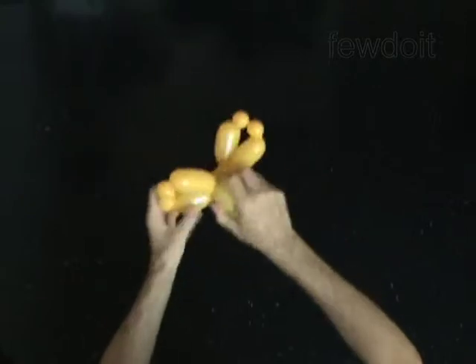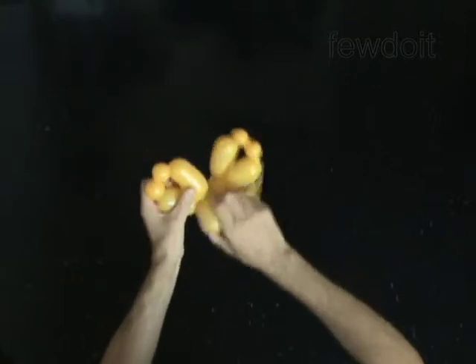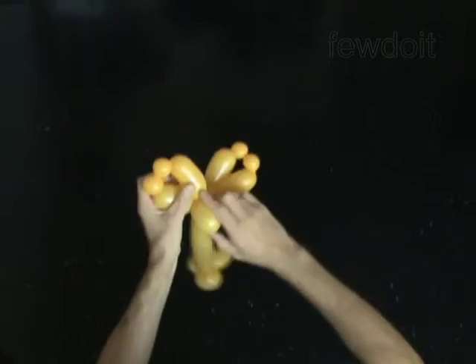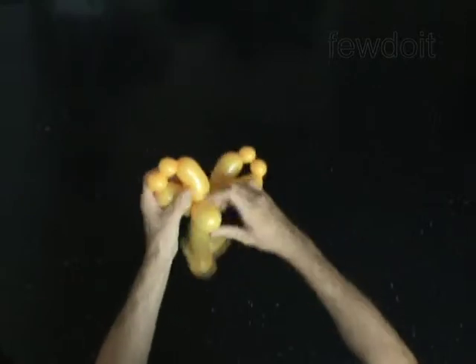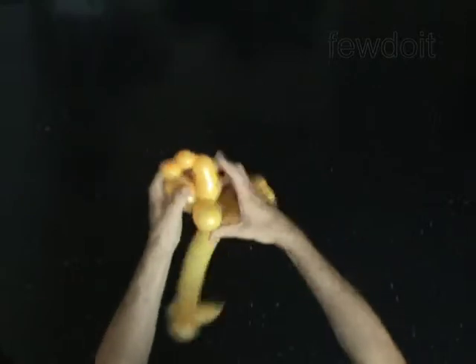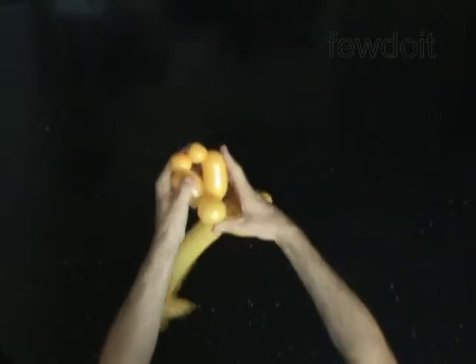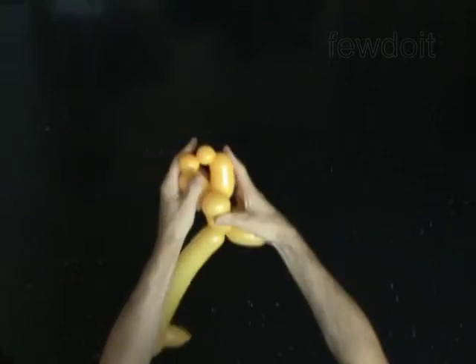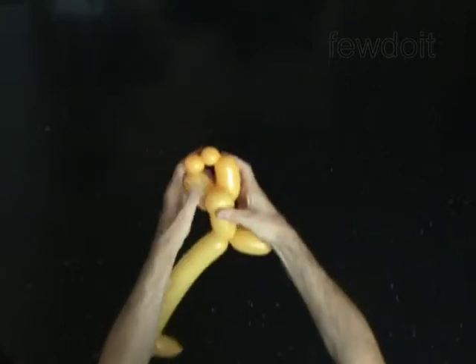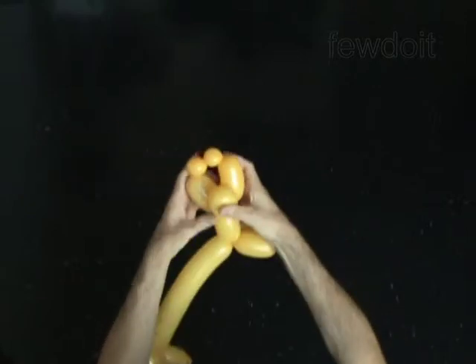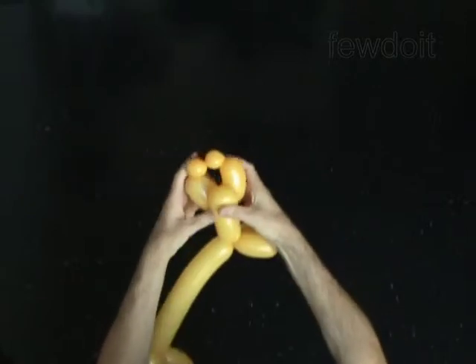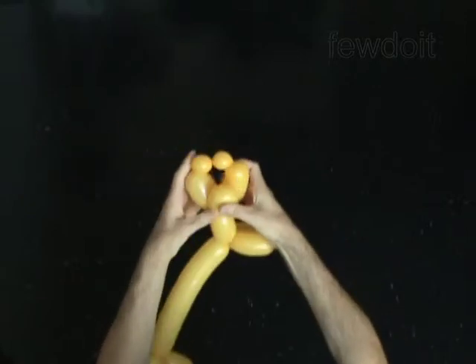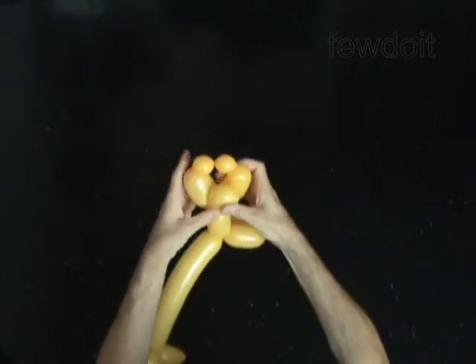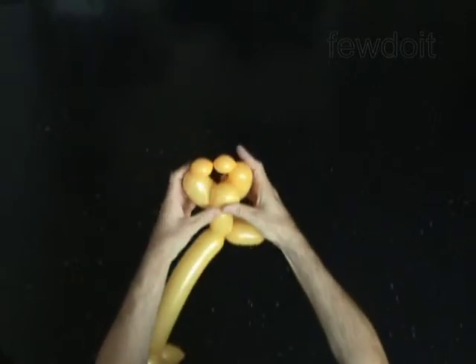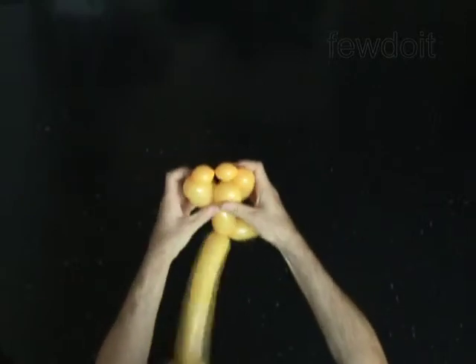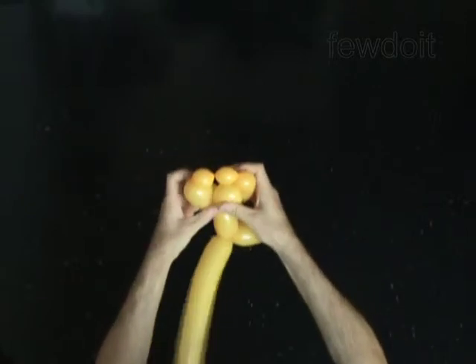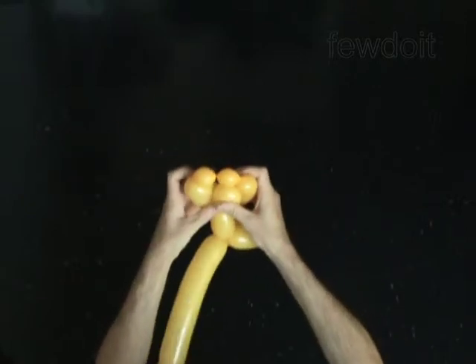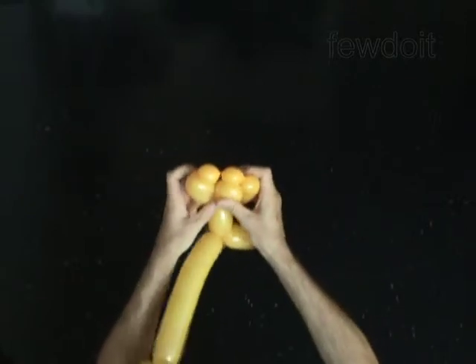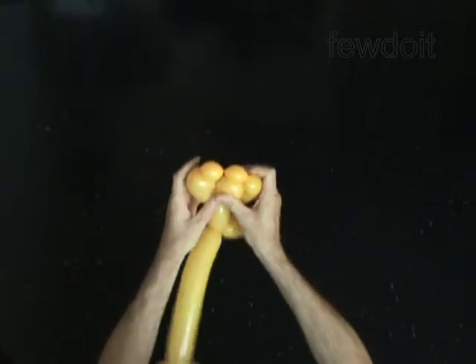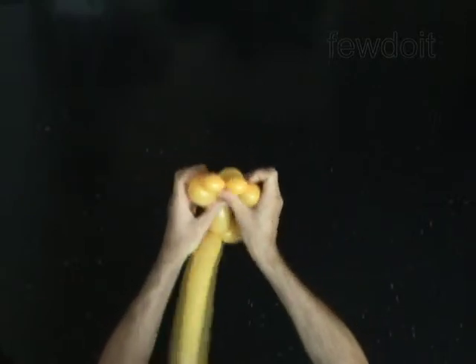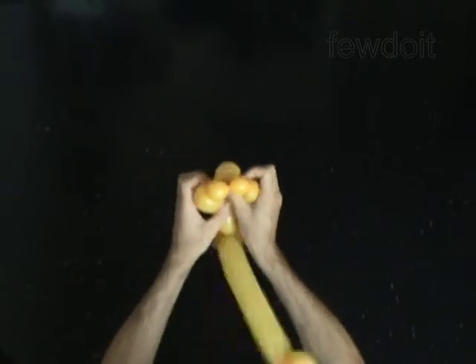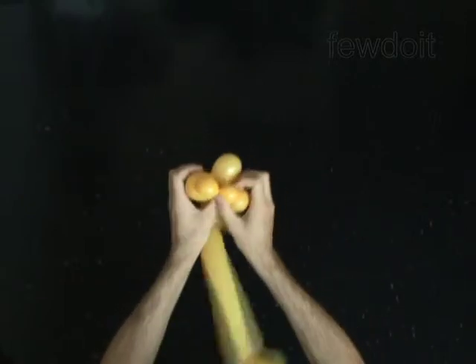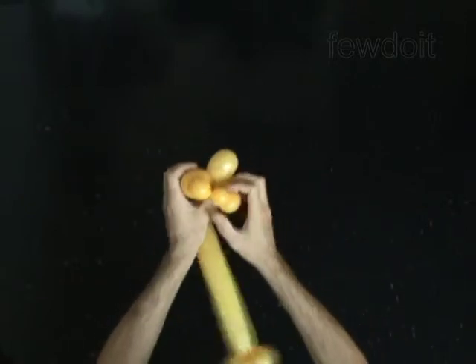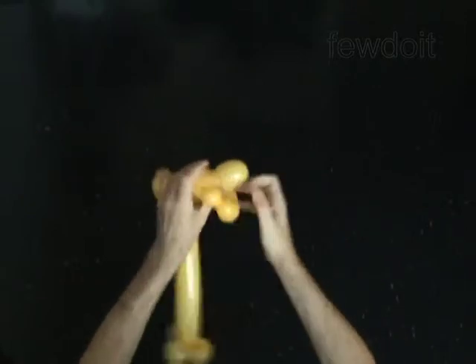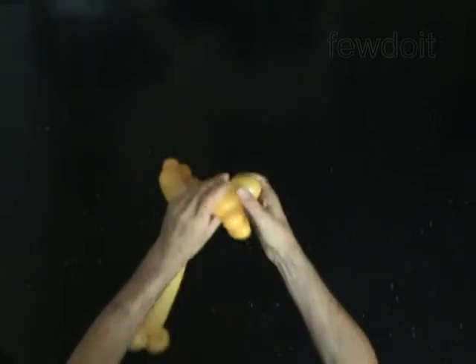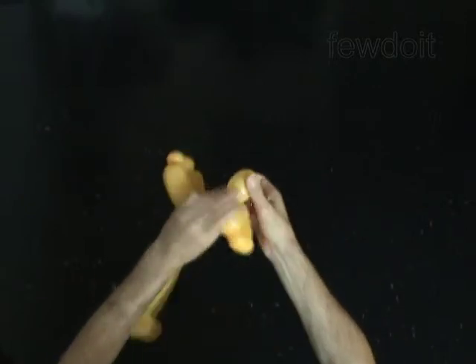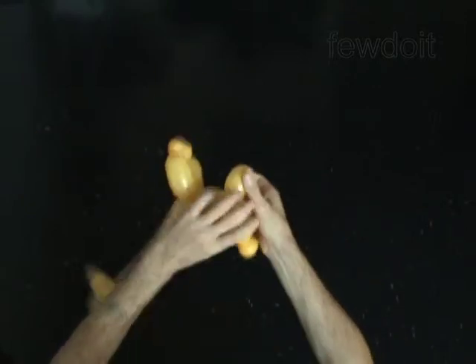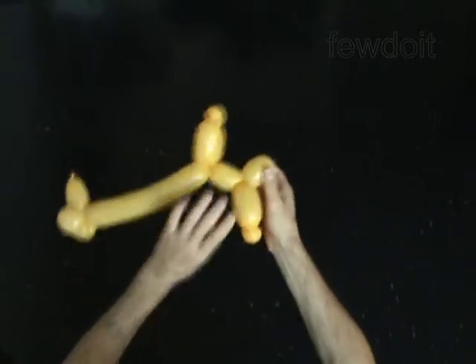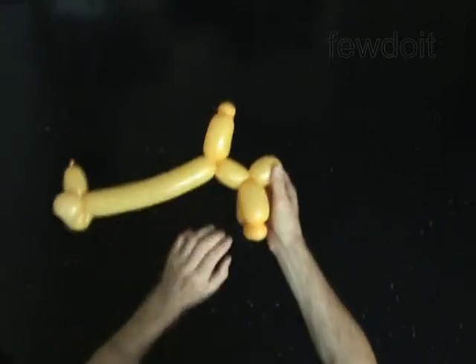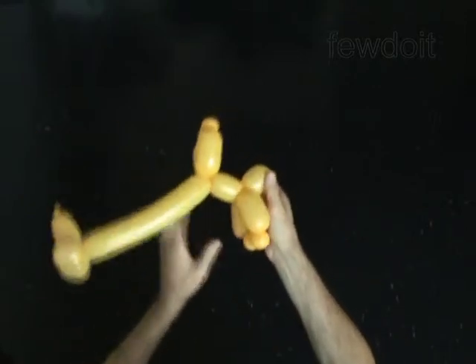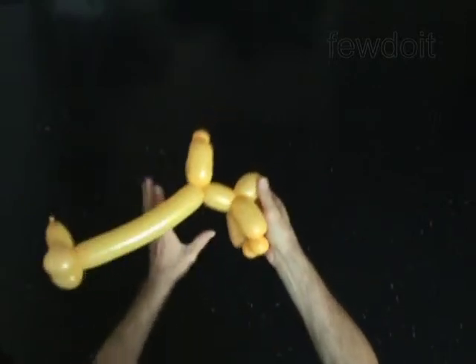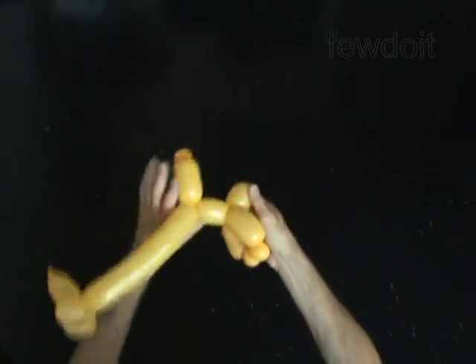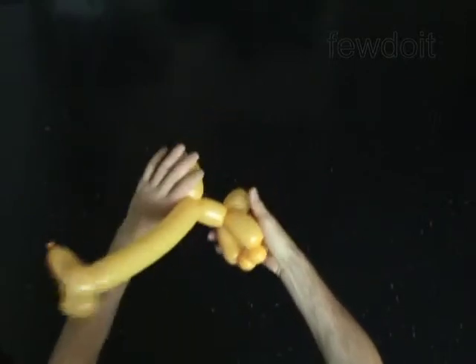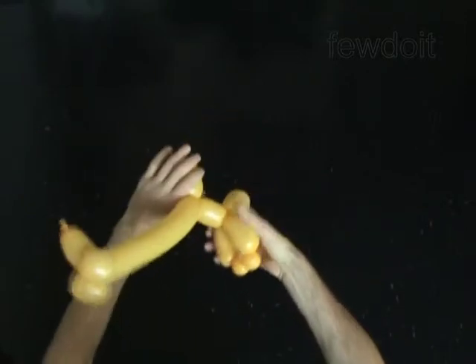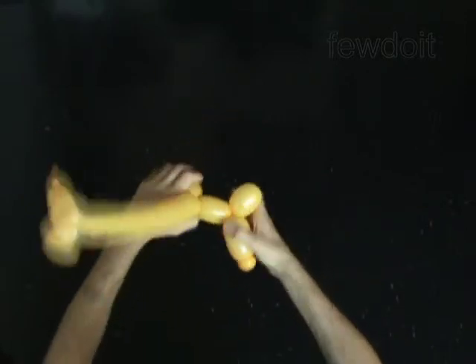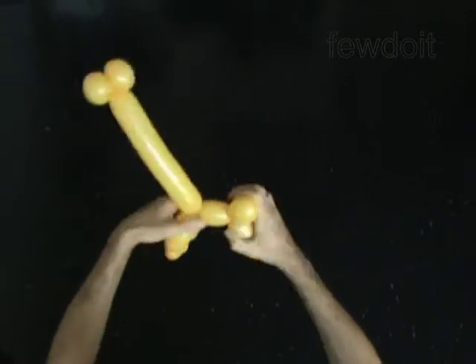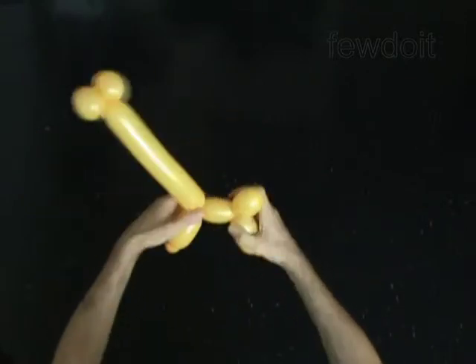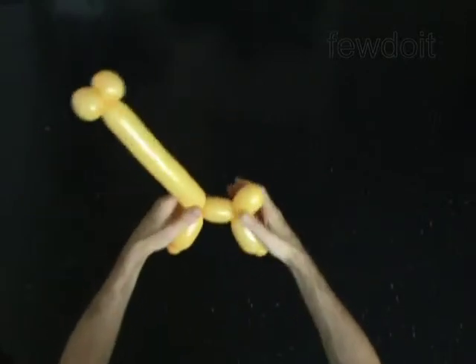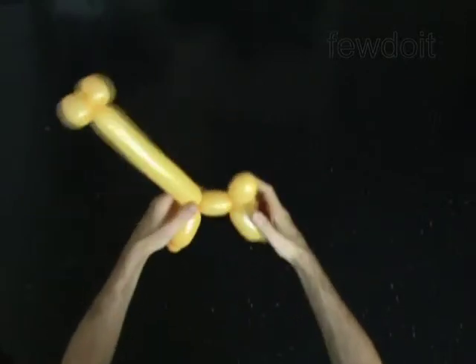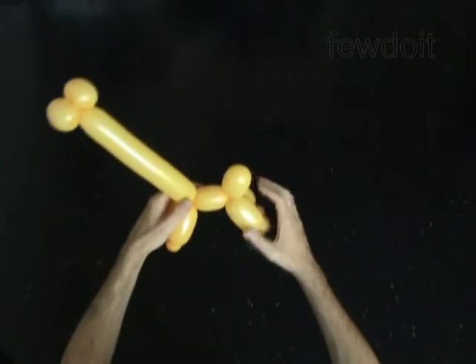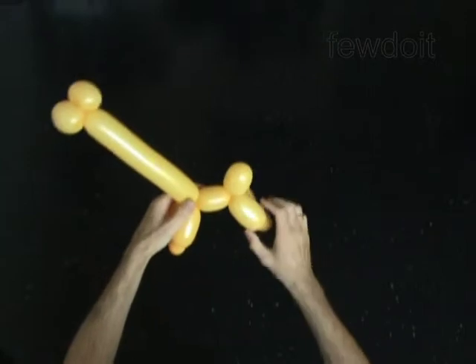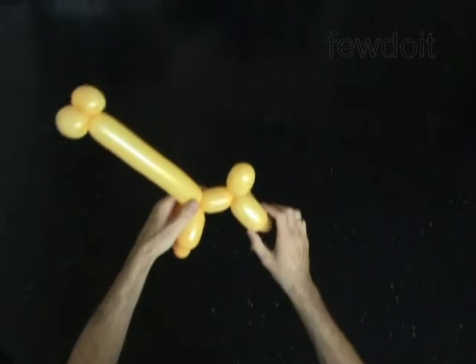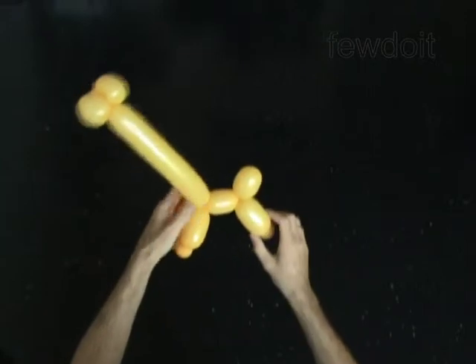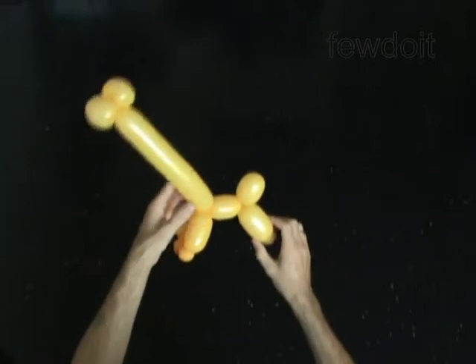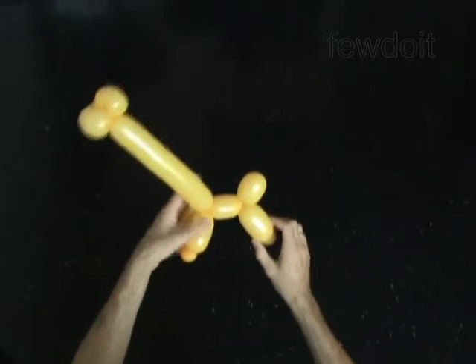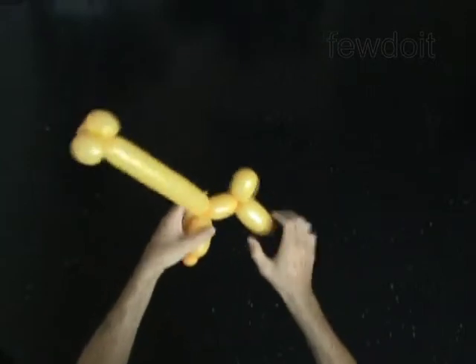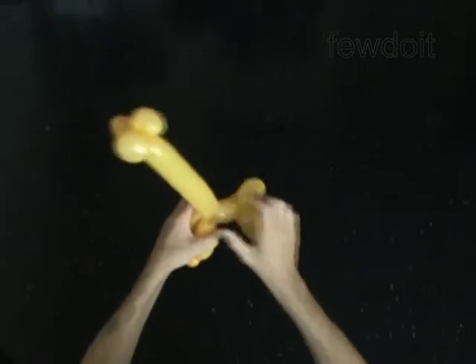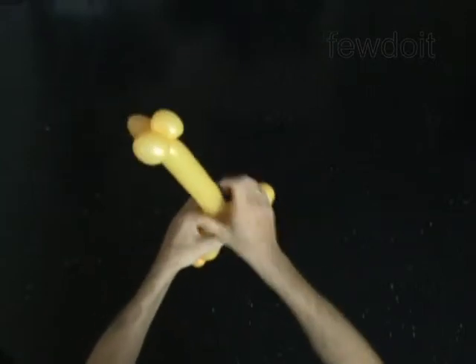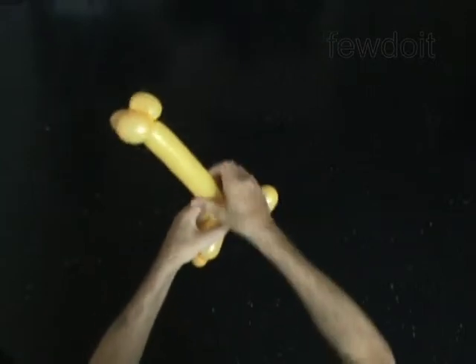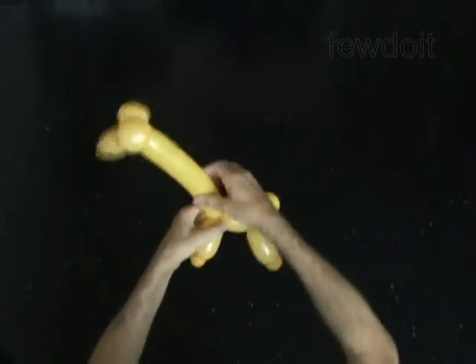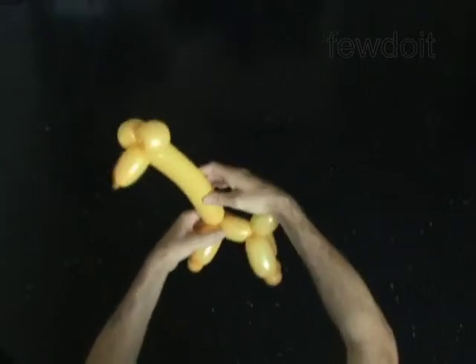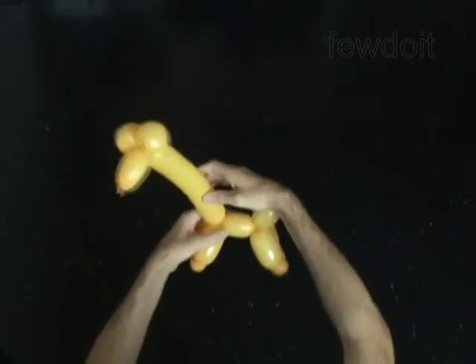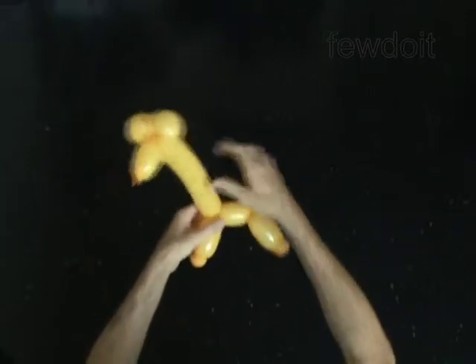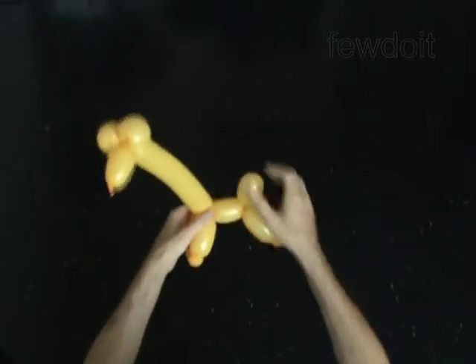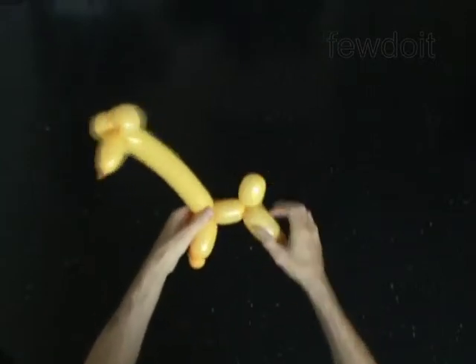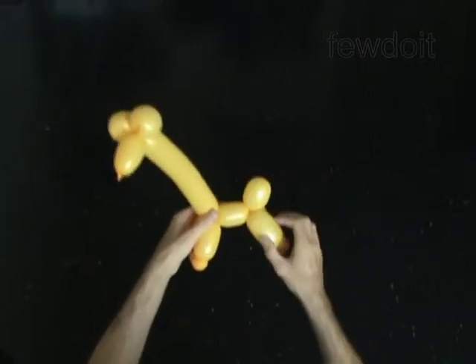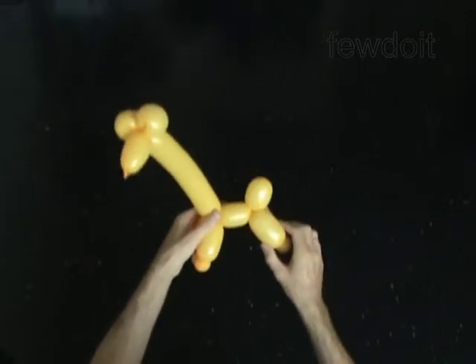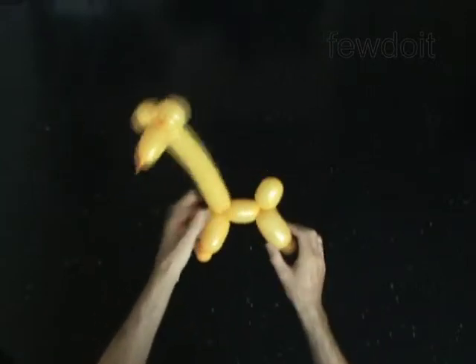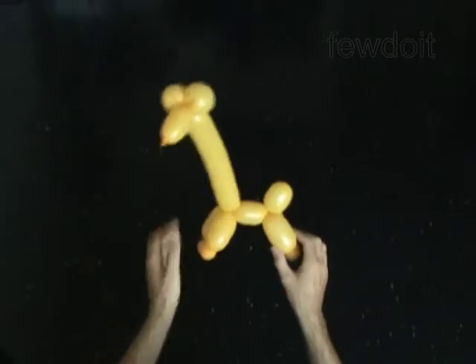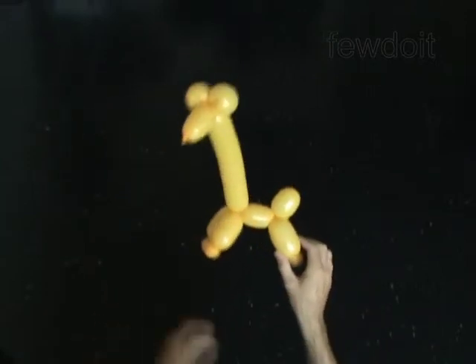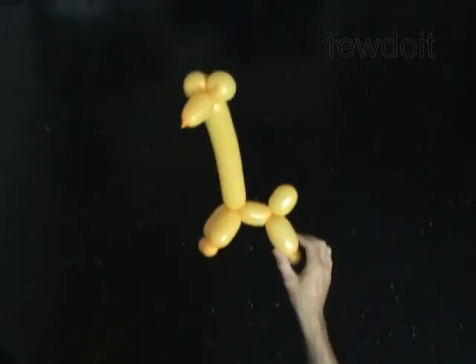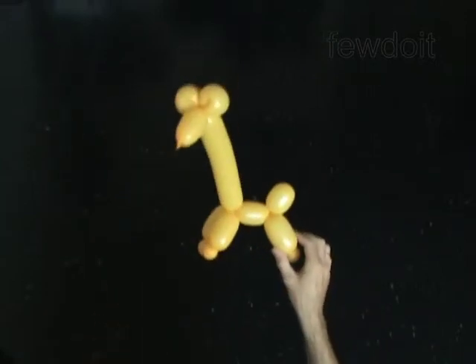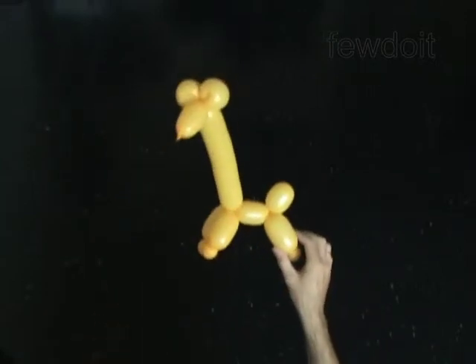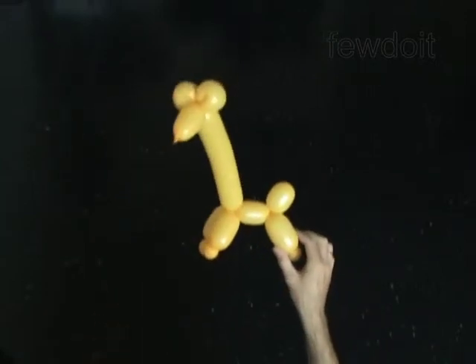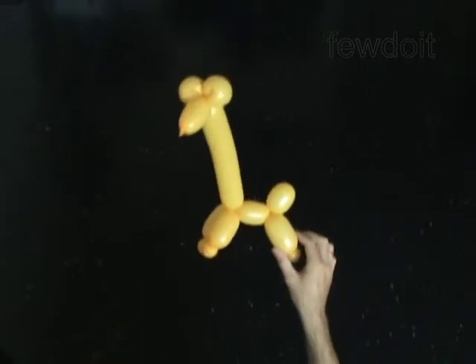The rest of the balloon is the 14th bubble. It is the tail. Fix all bubbles in proper position.